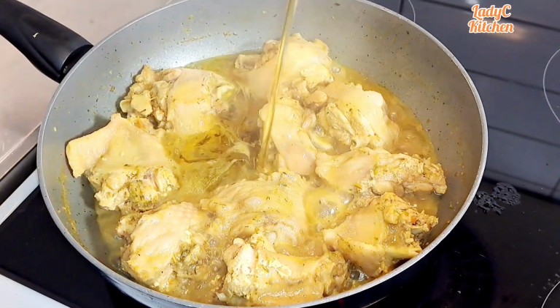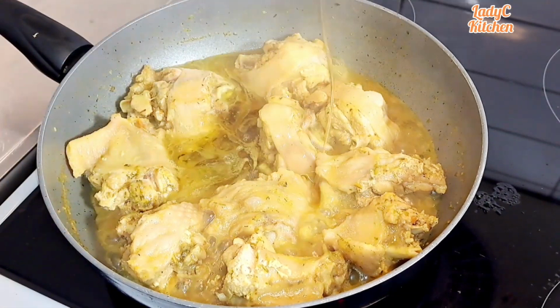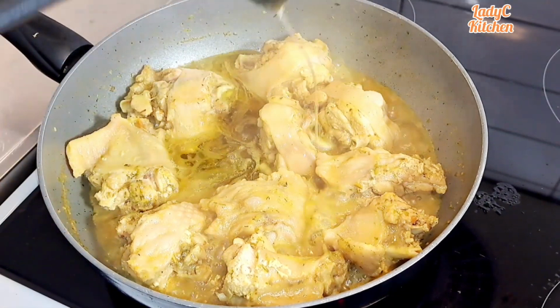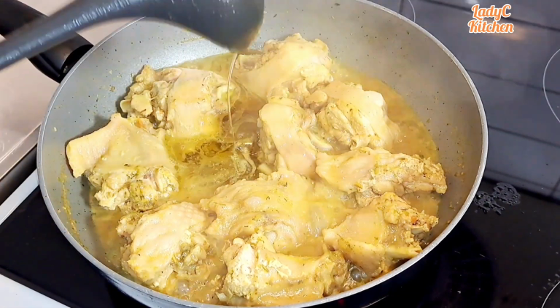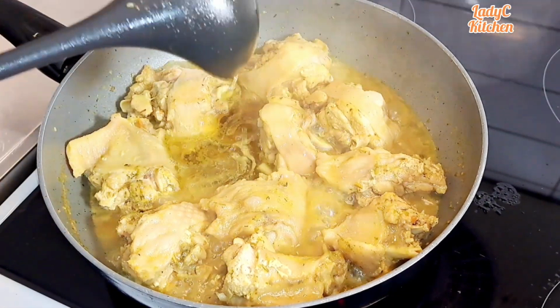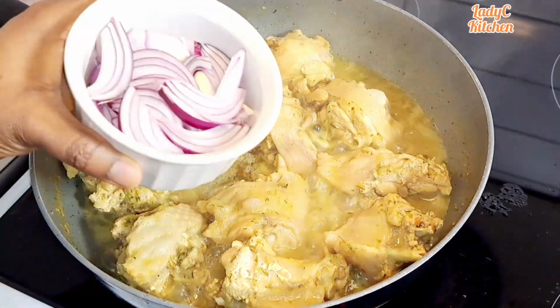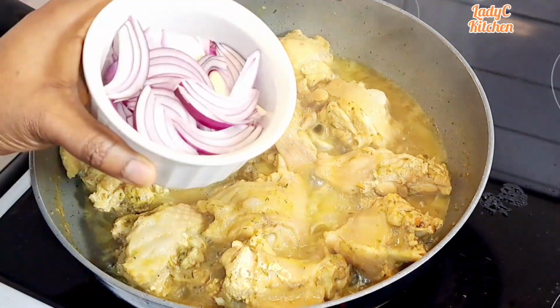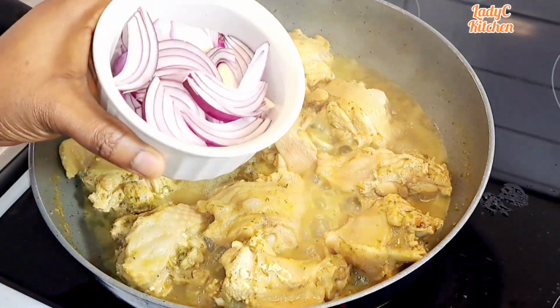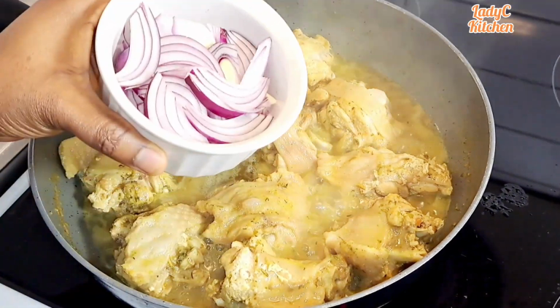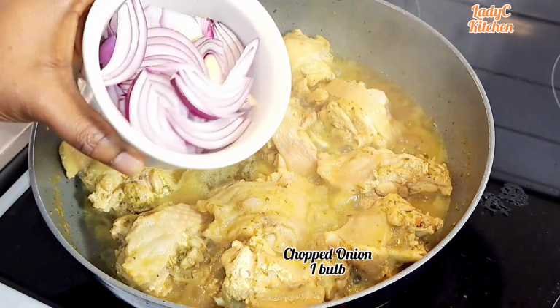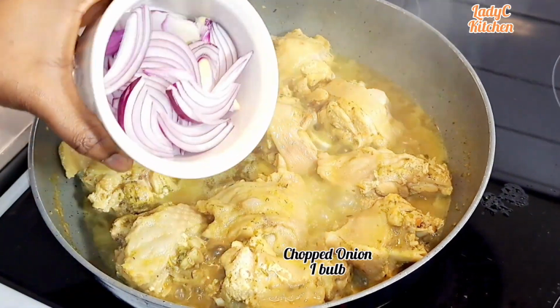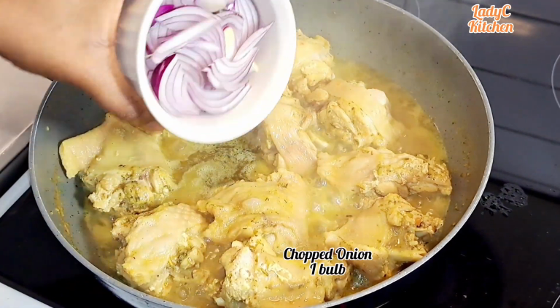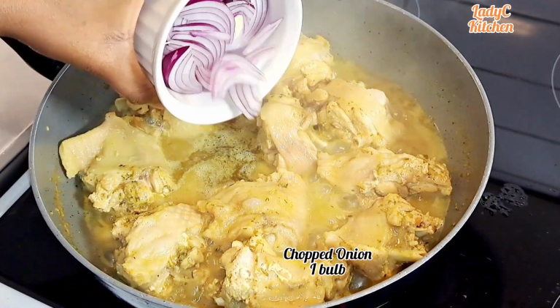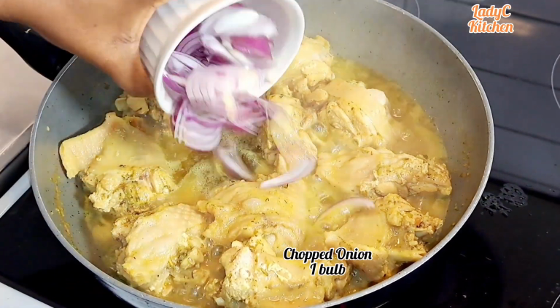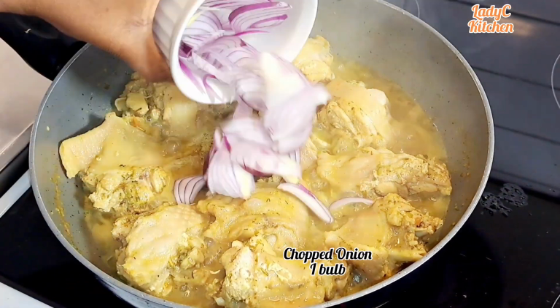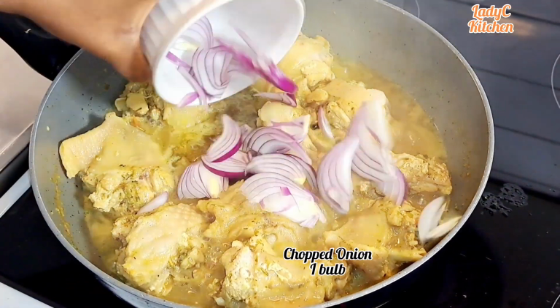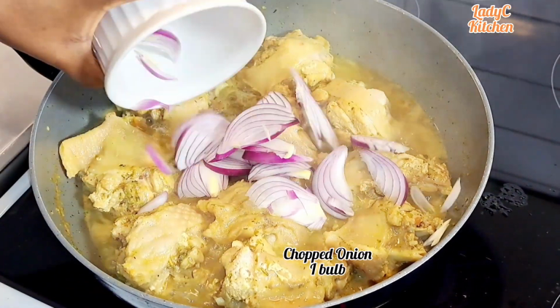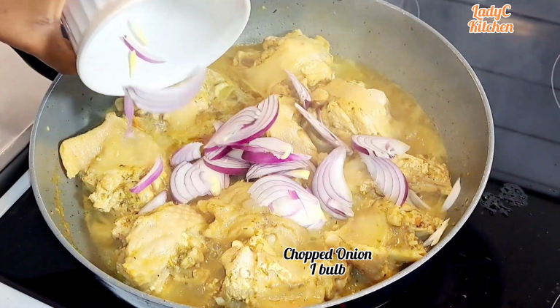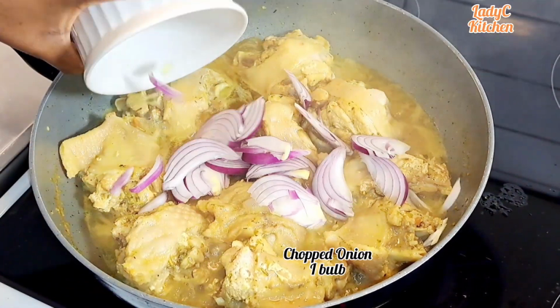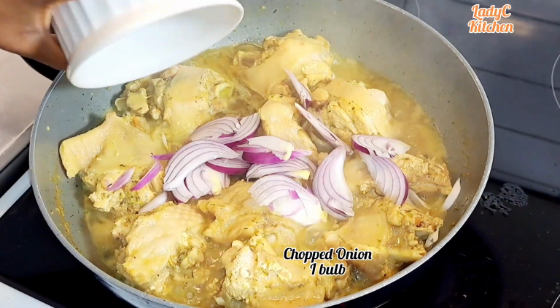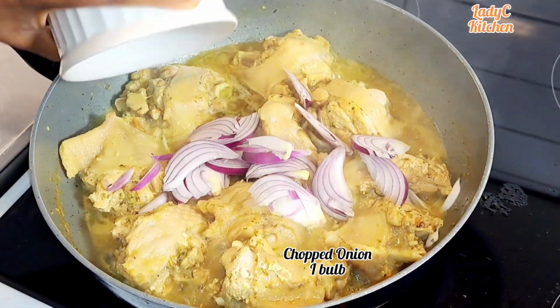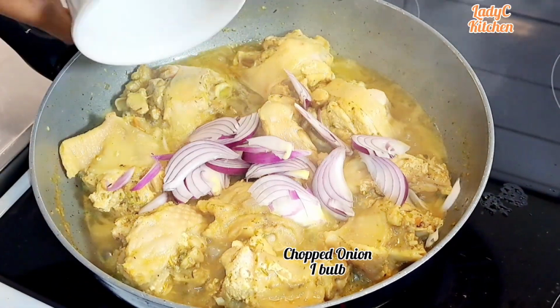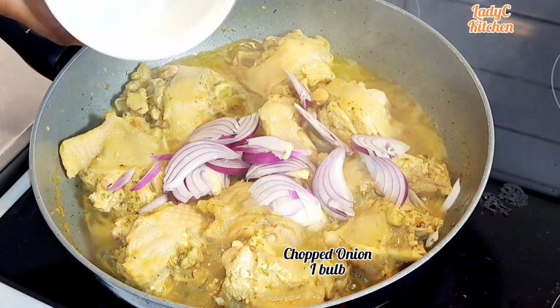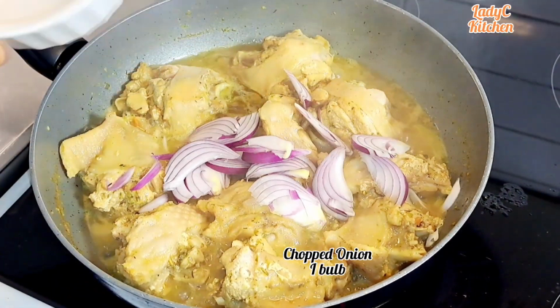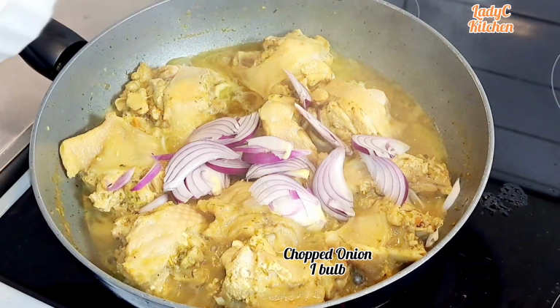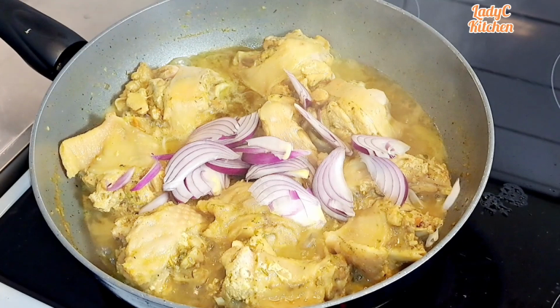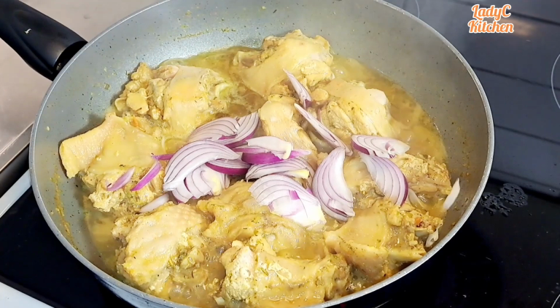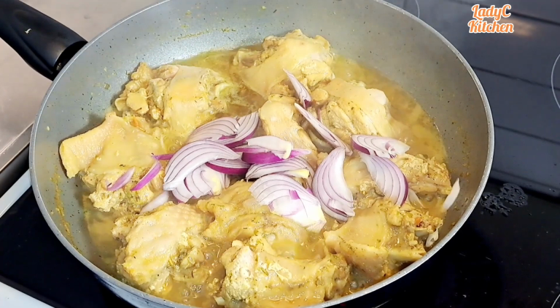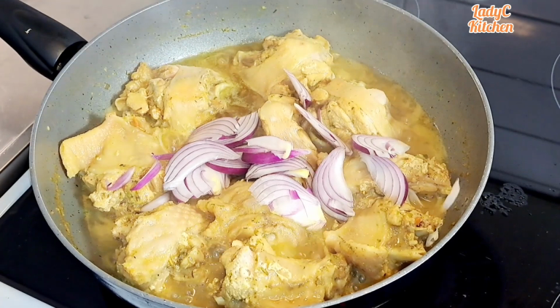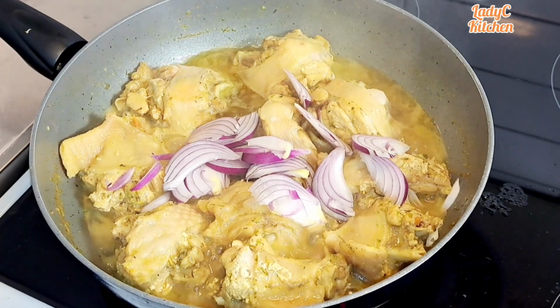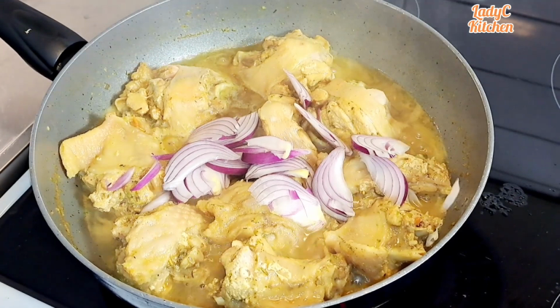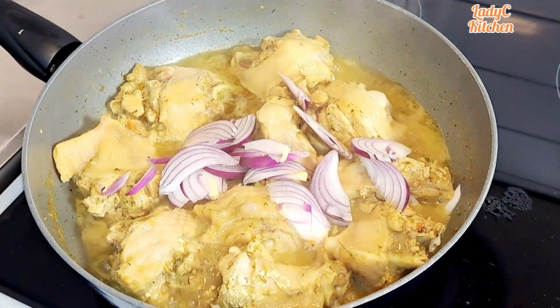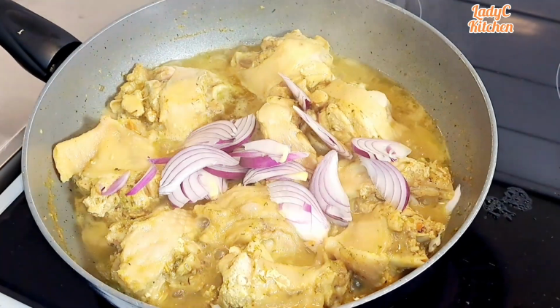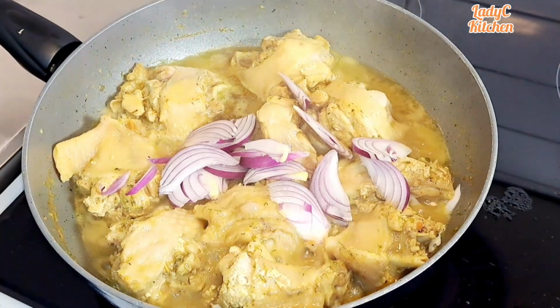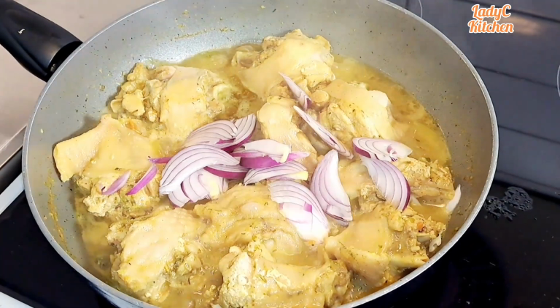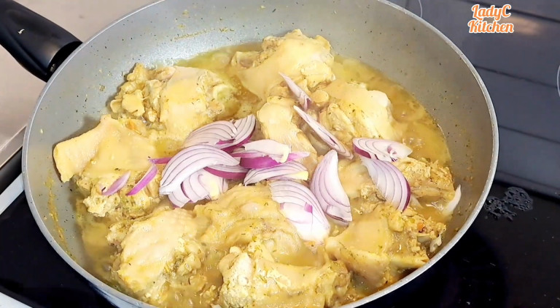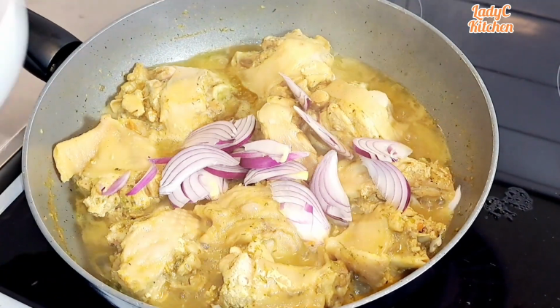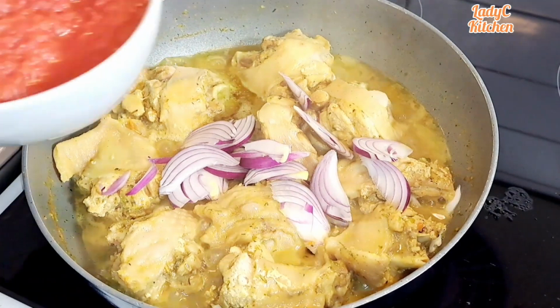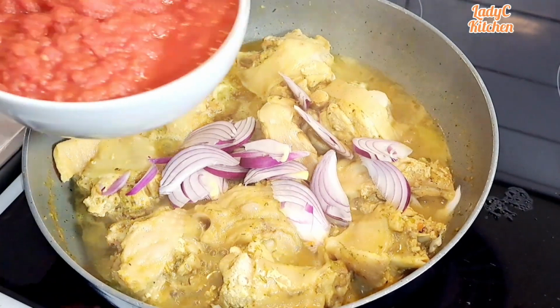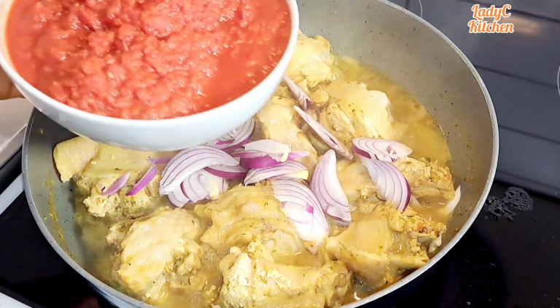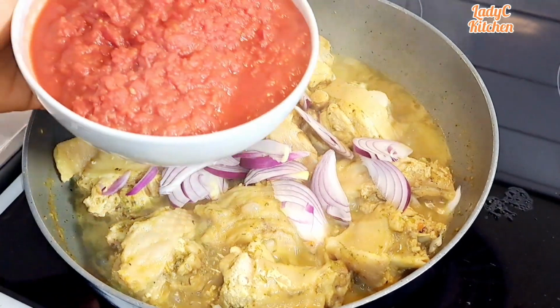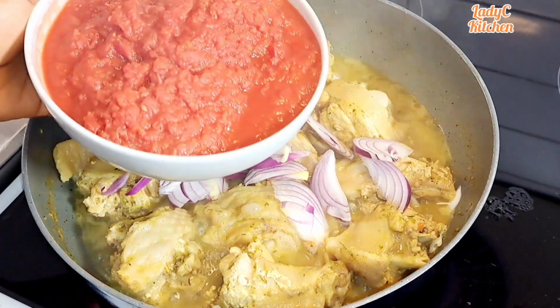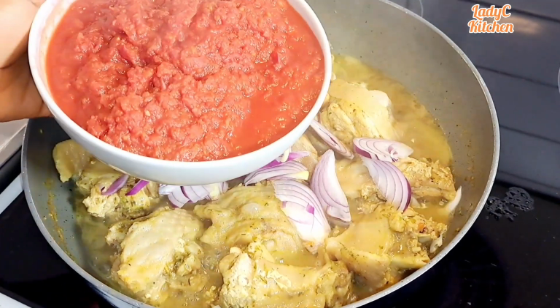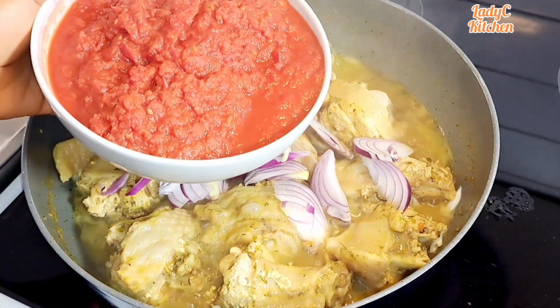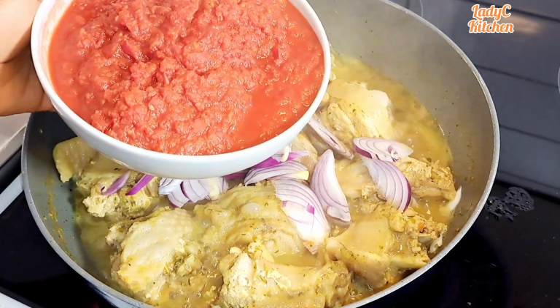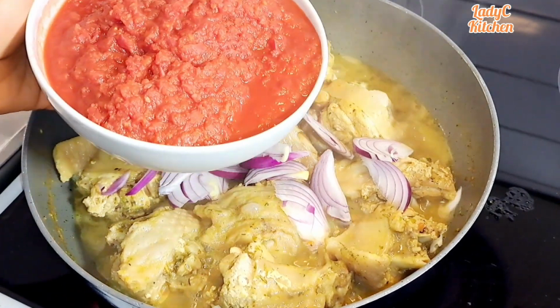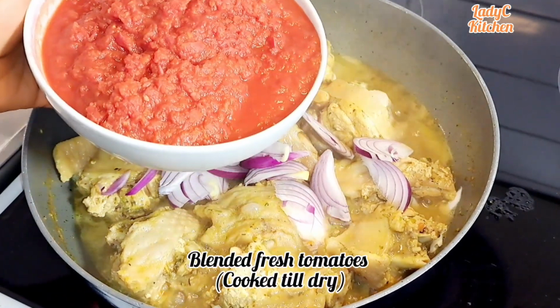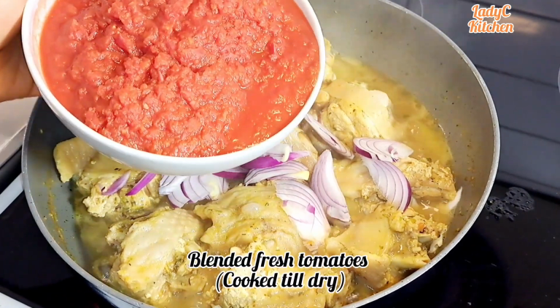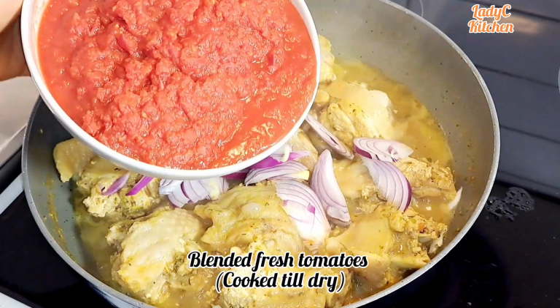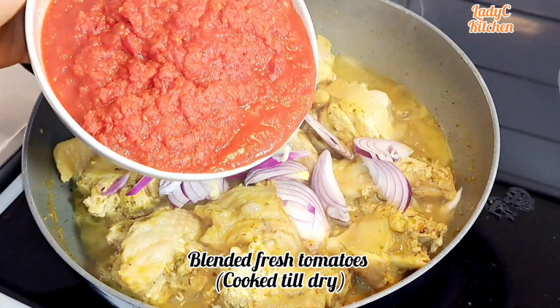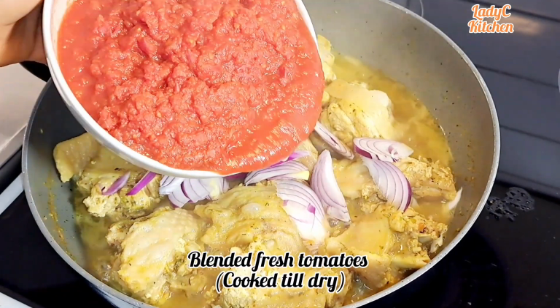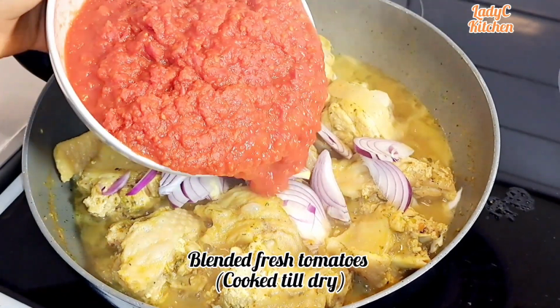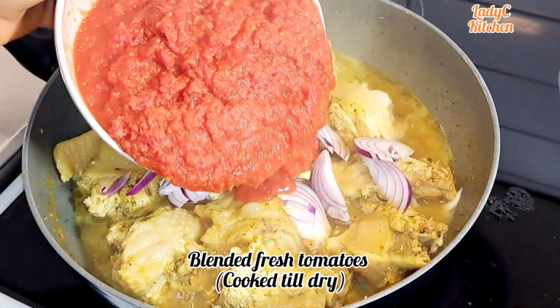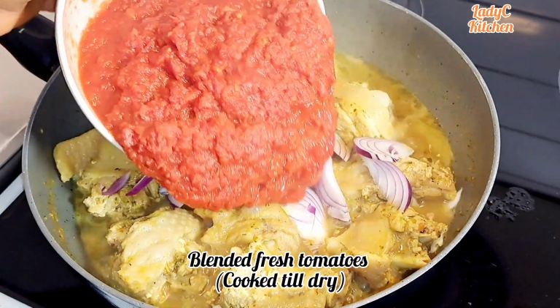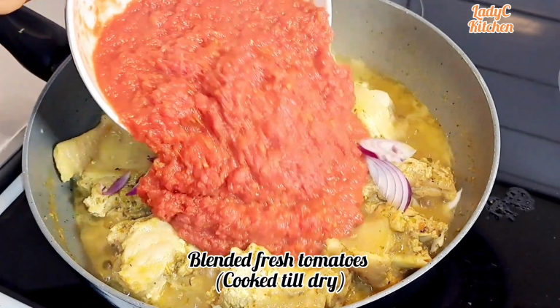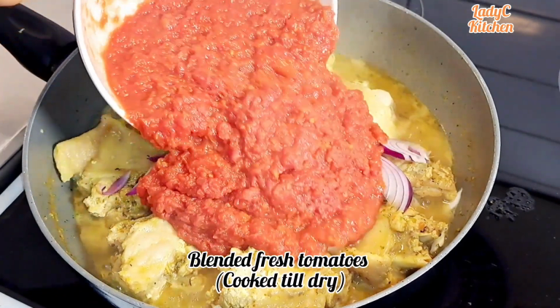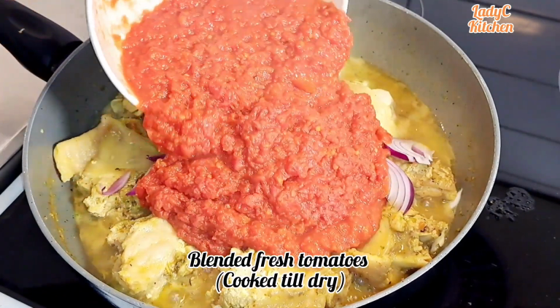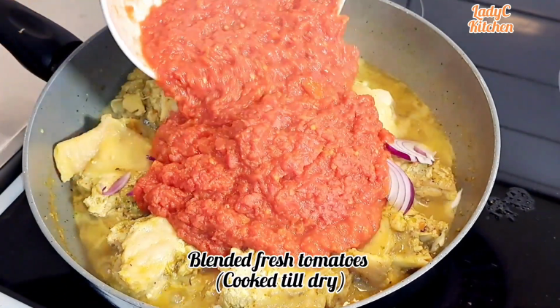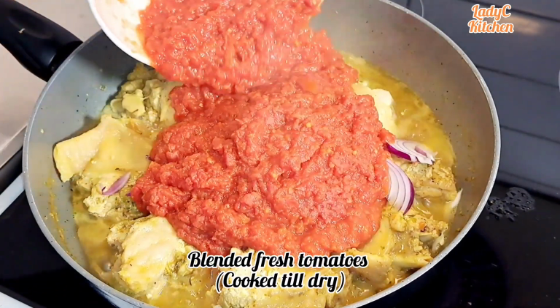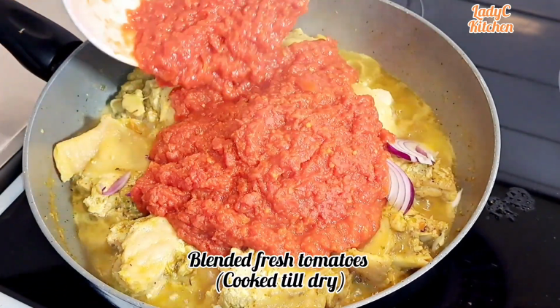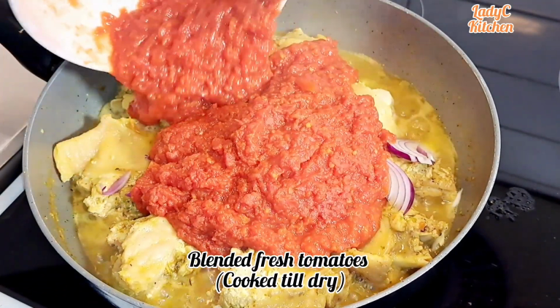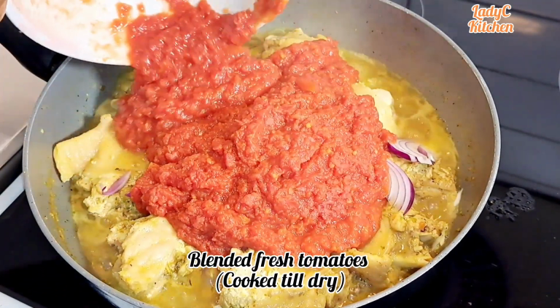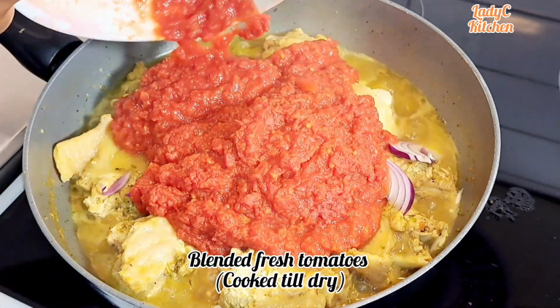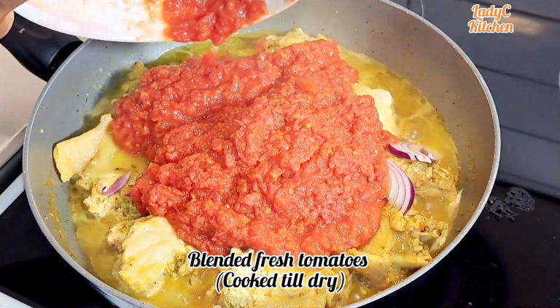Add chopped onion and blended cooked tomatoes with nothing added to it. Stir to combine very well.